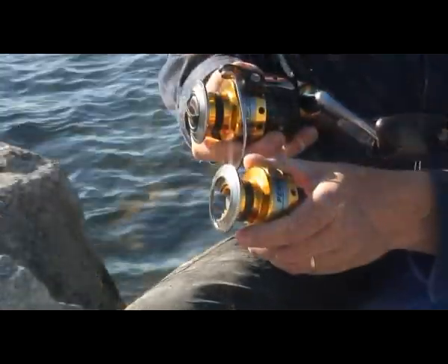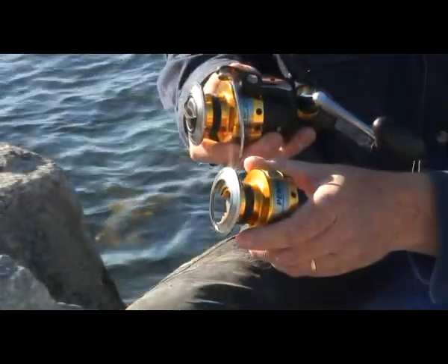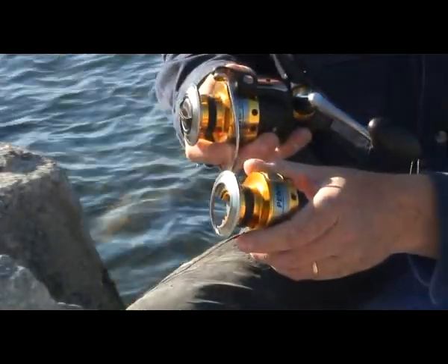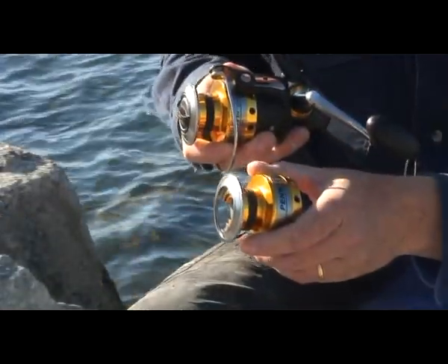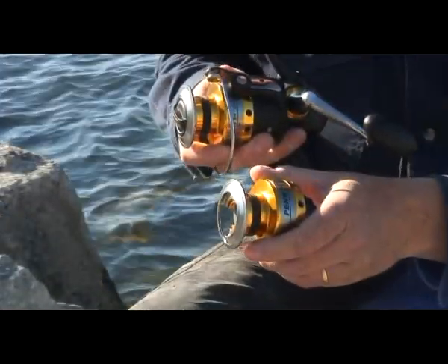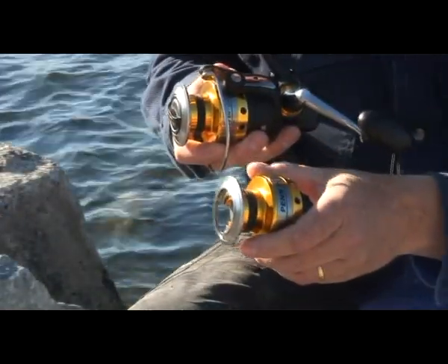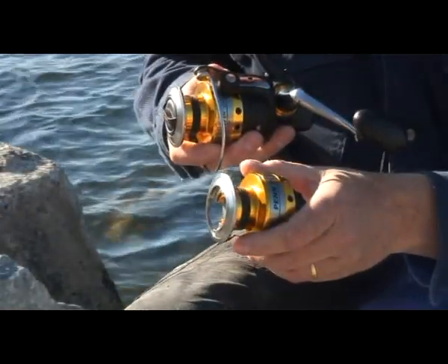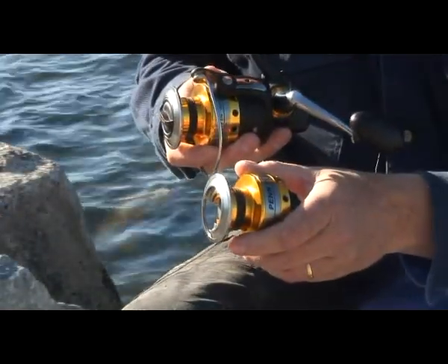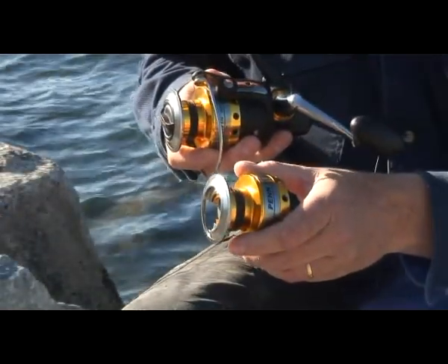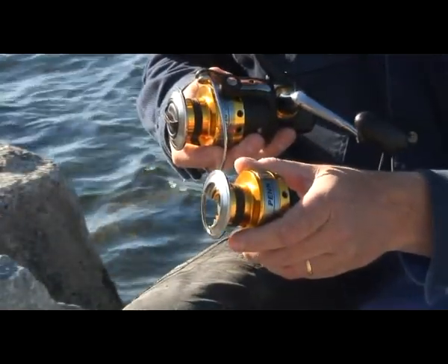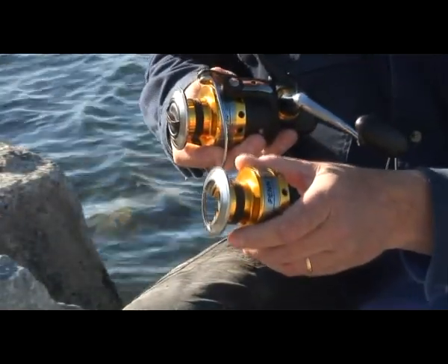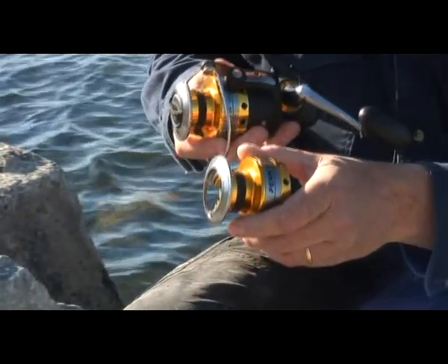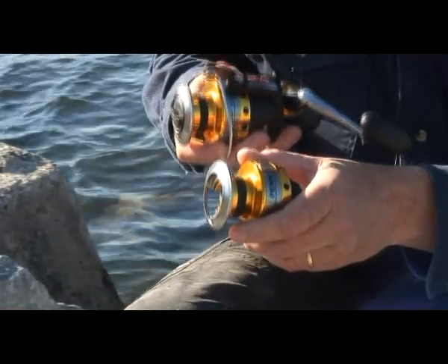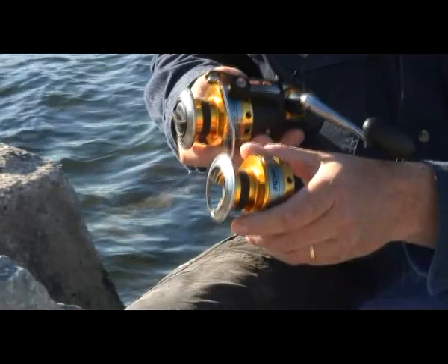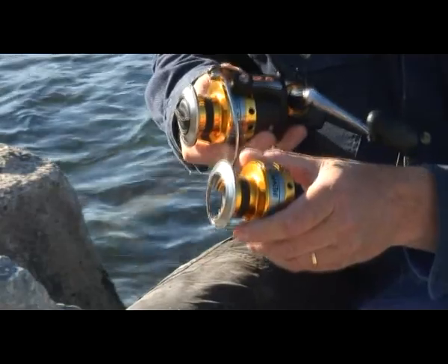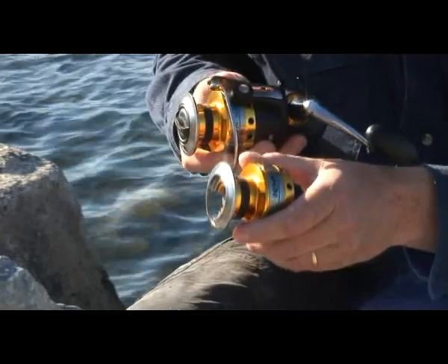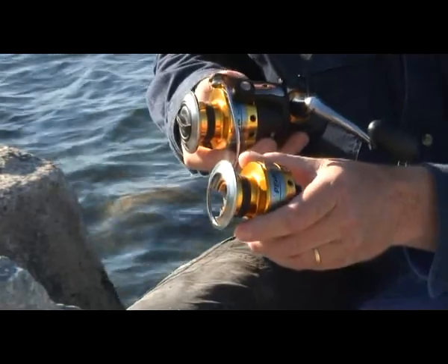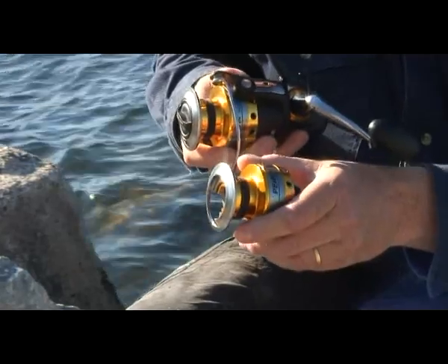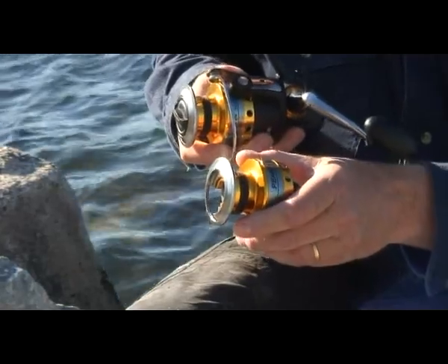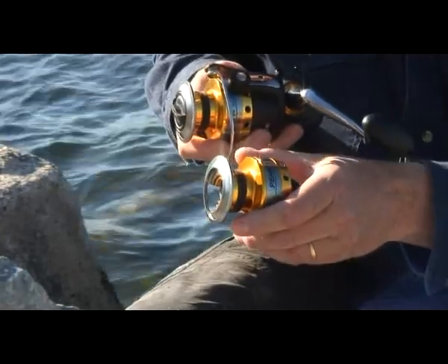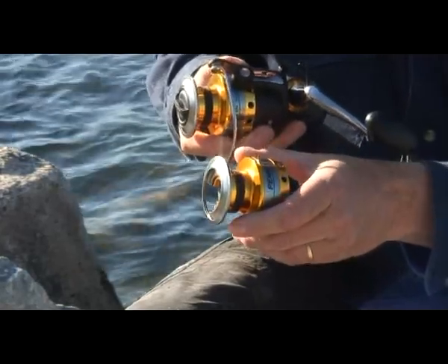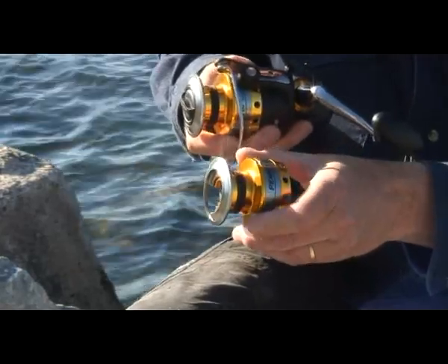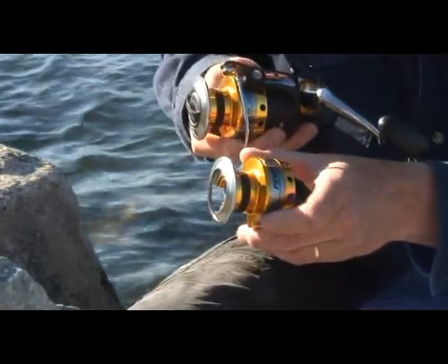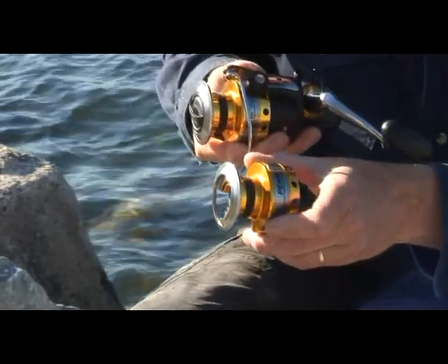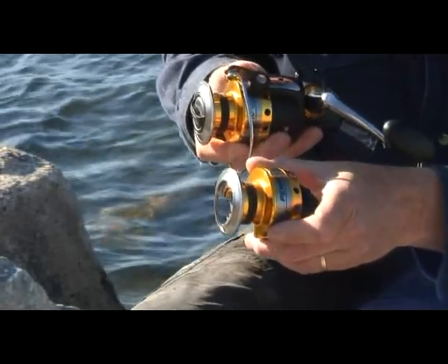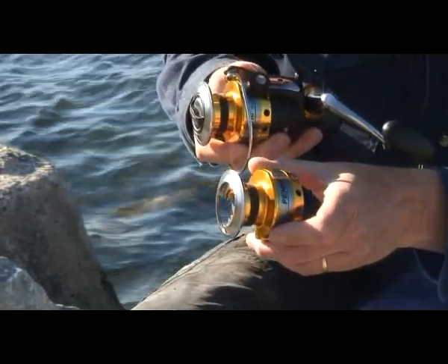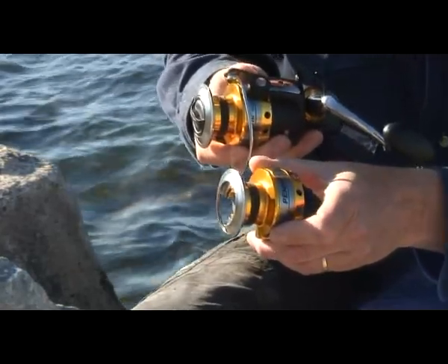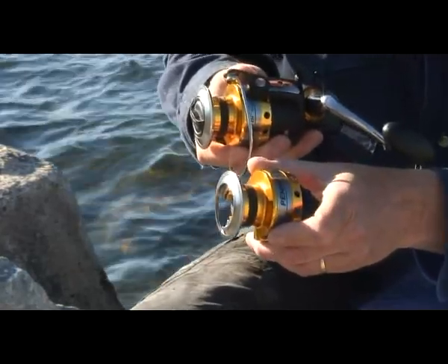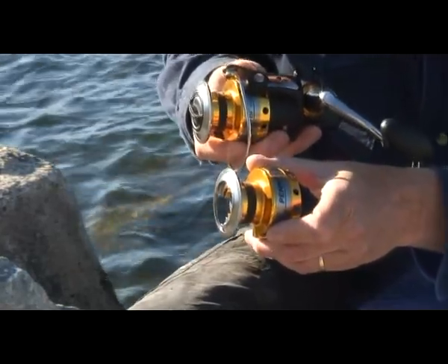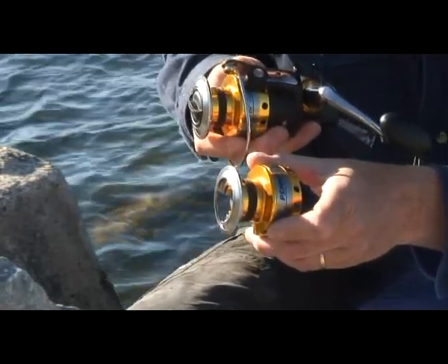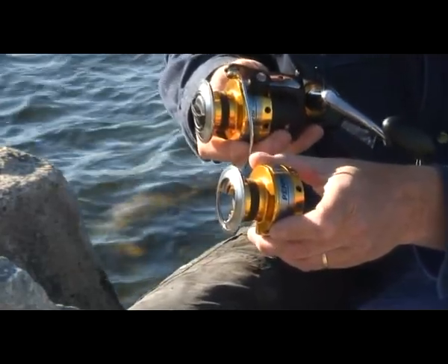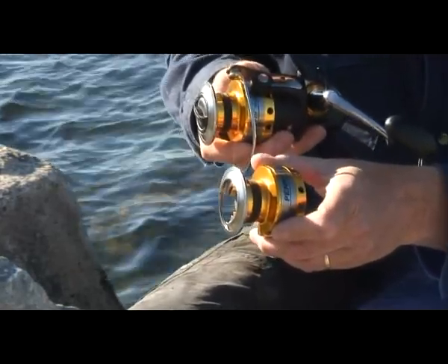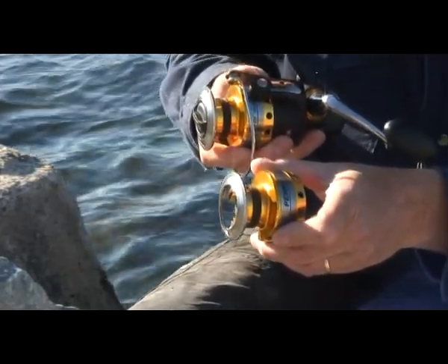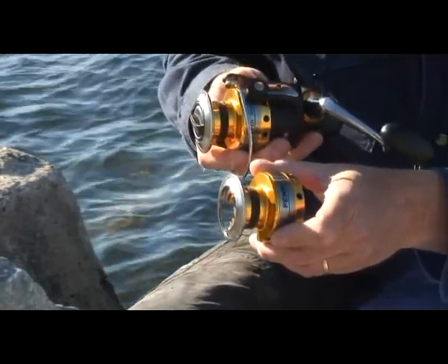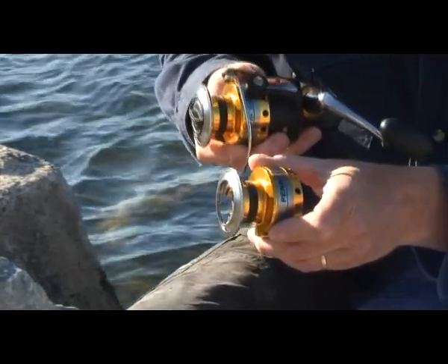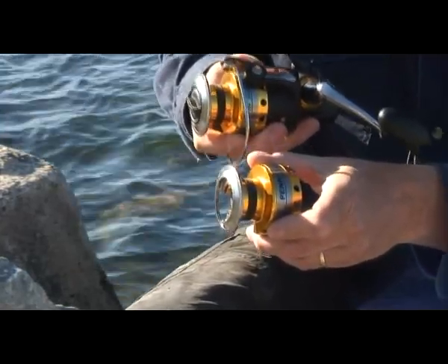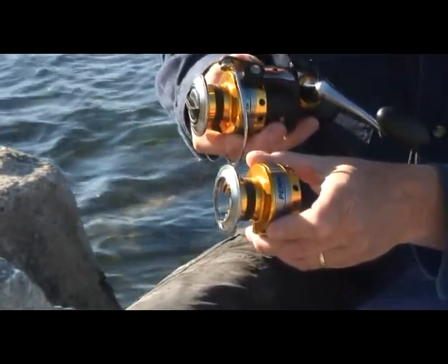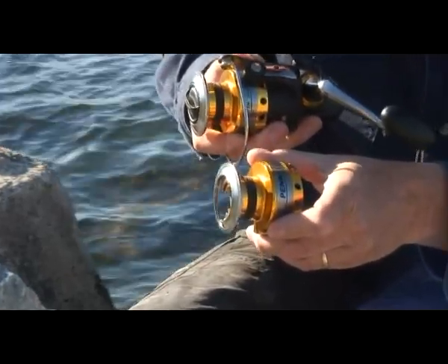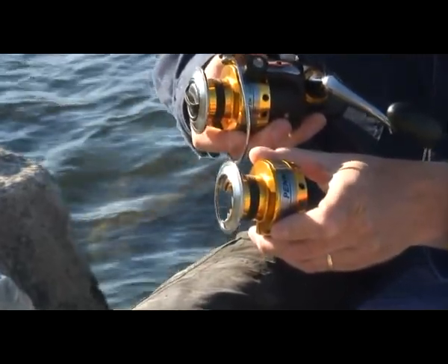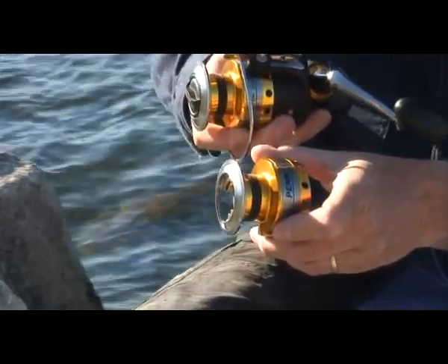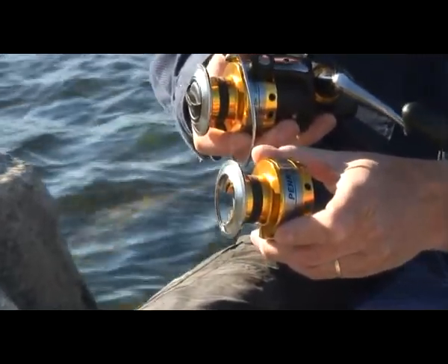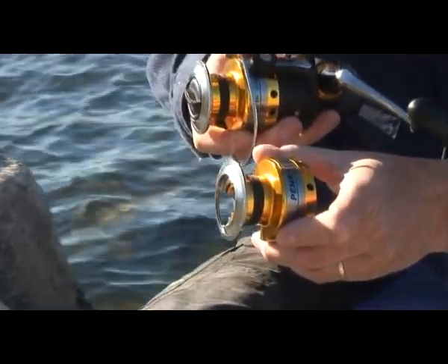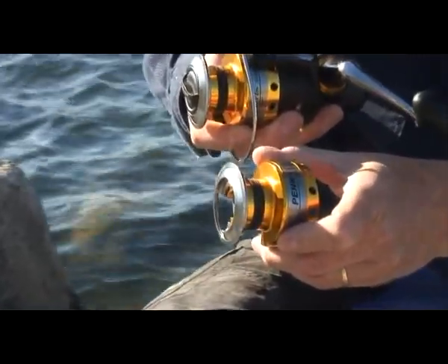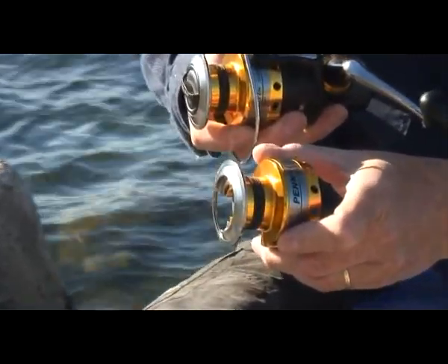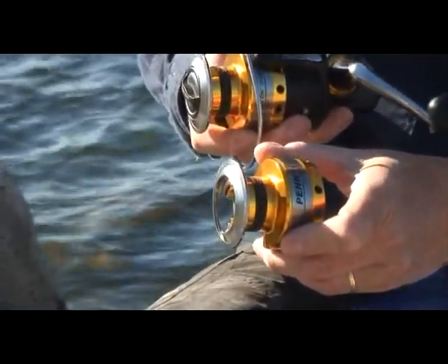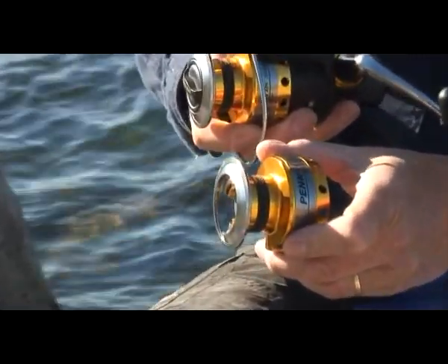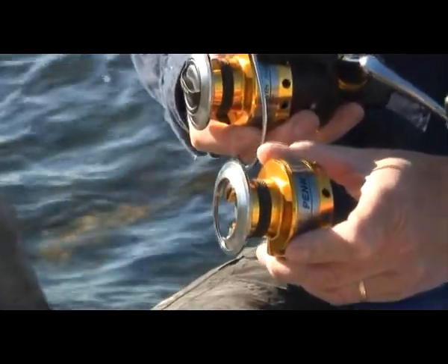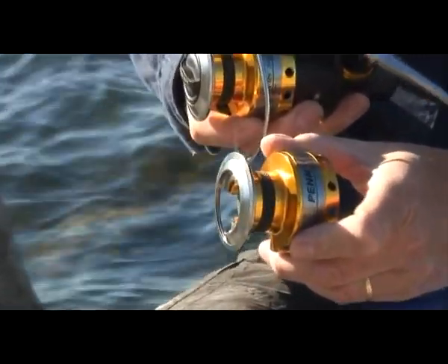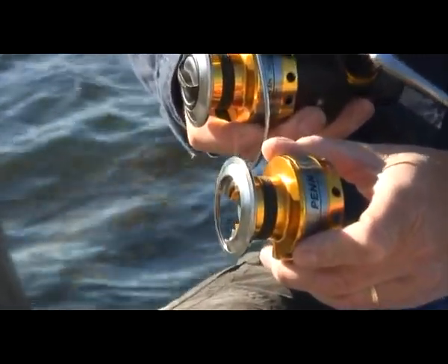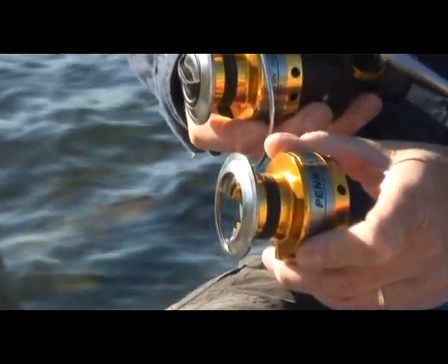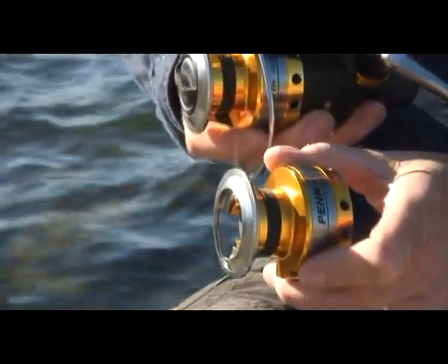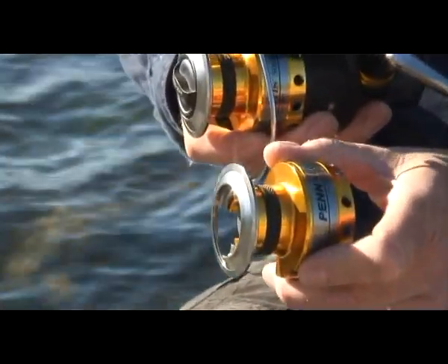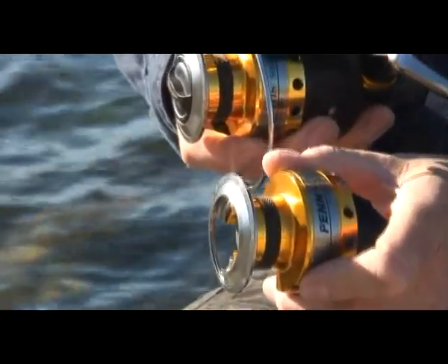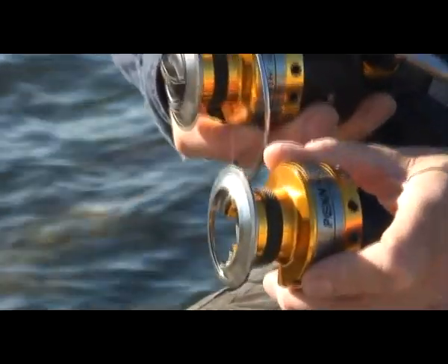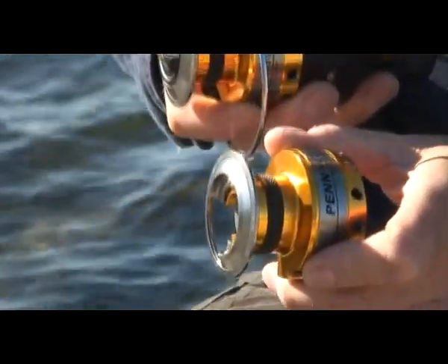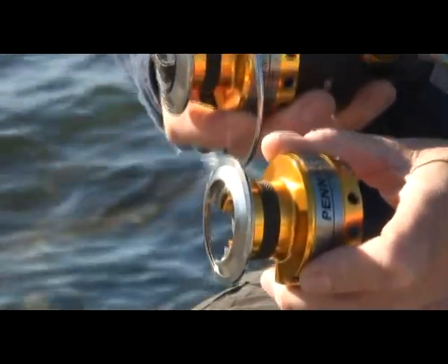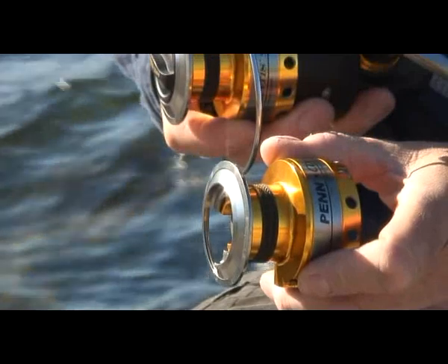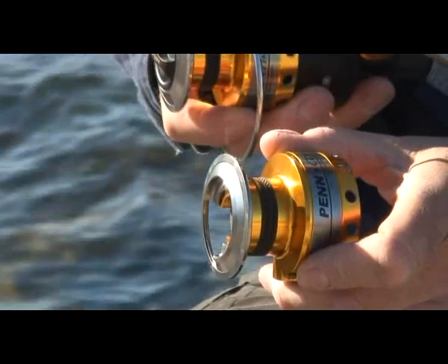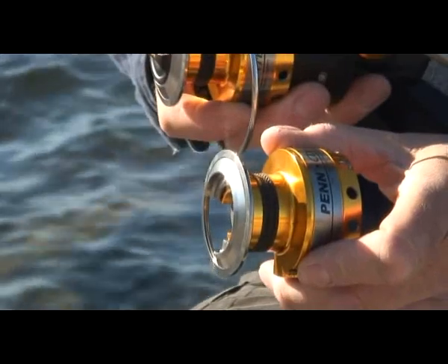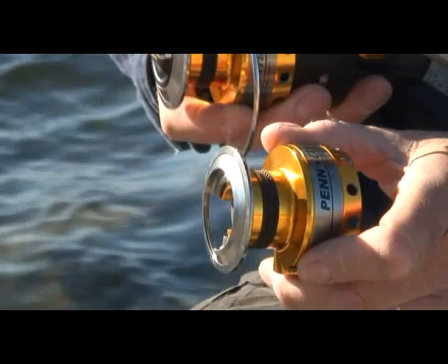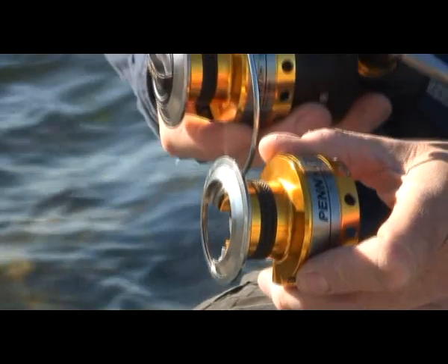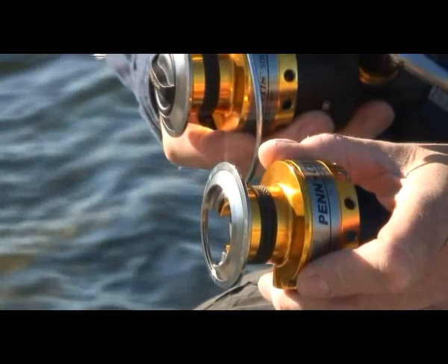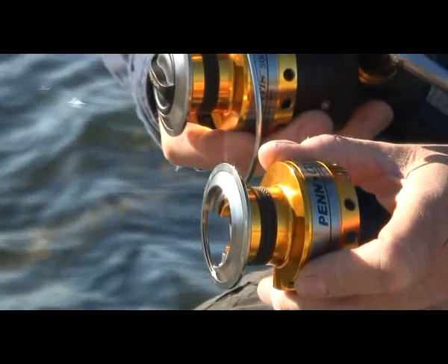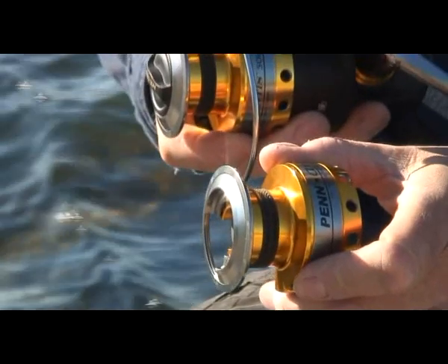The reel is supplied with a braid spool, which has a rubber gasket in the center, making tying your braid on really simple and preventing it from slipping.